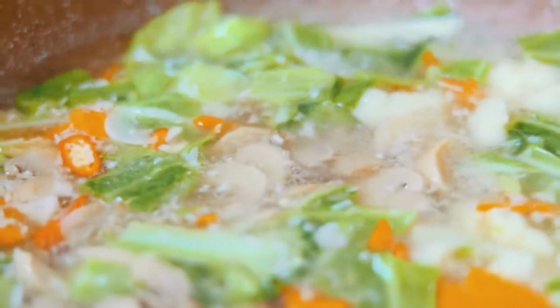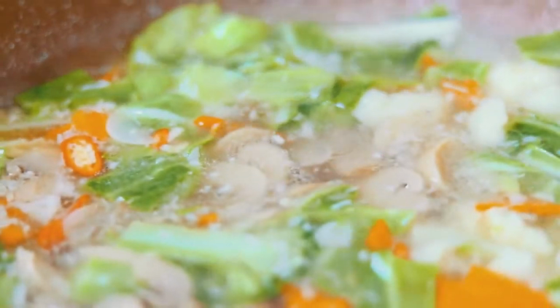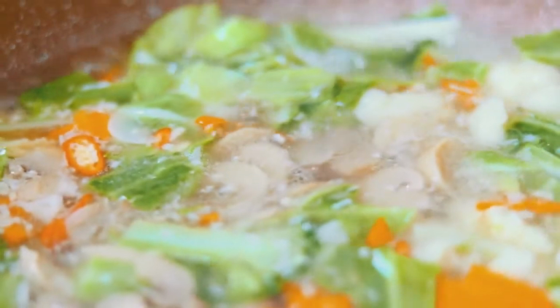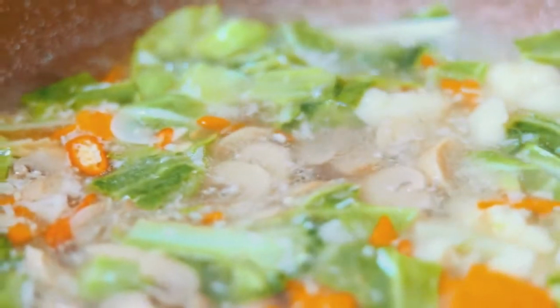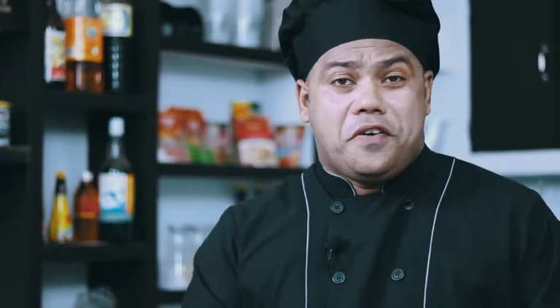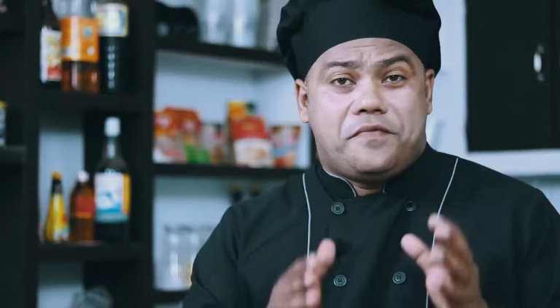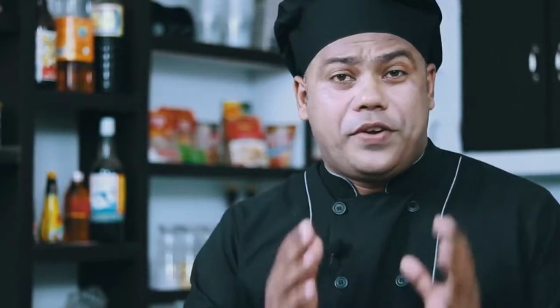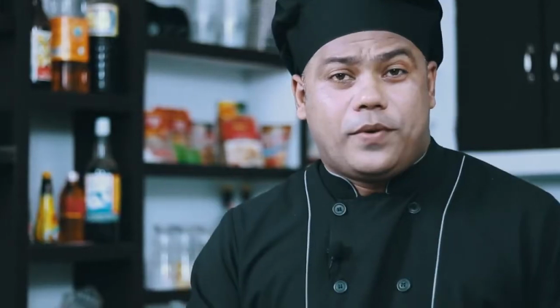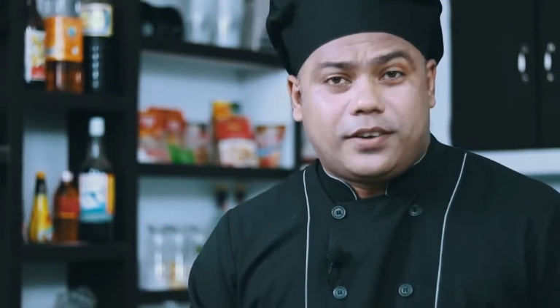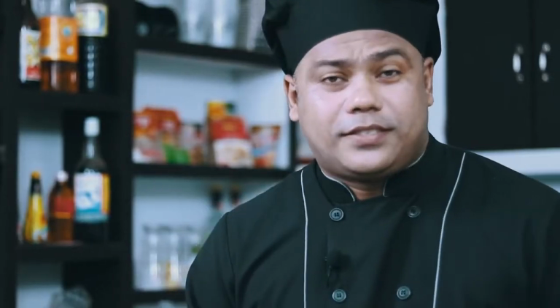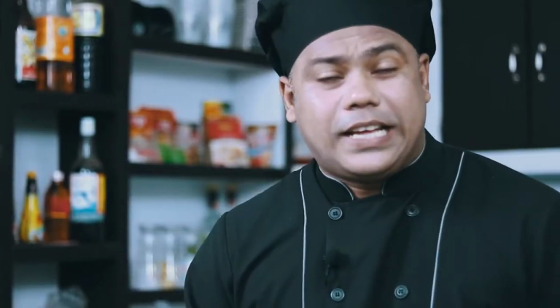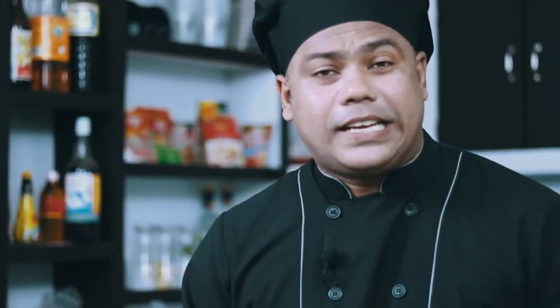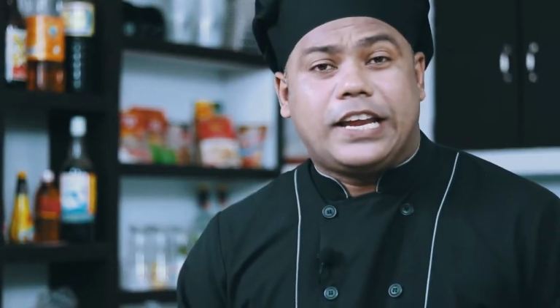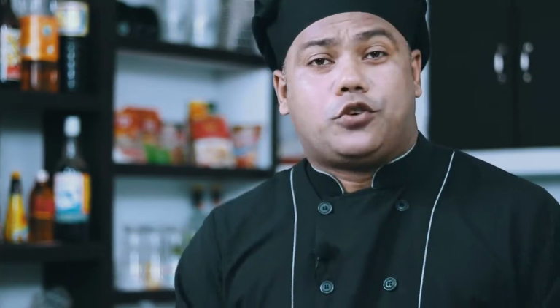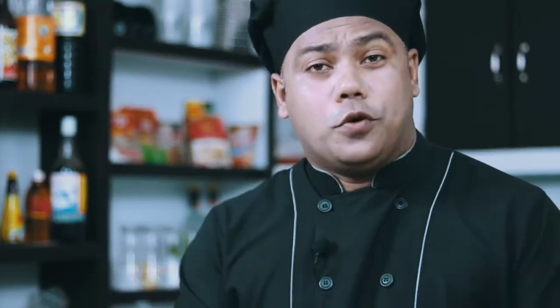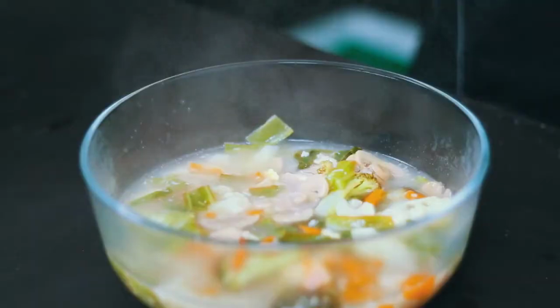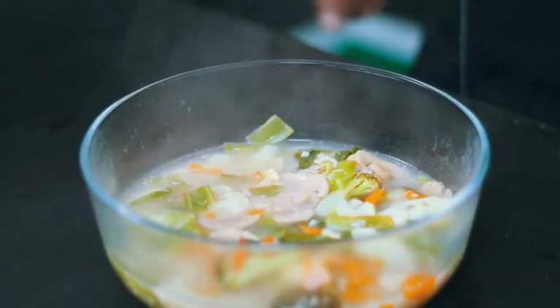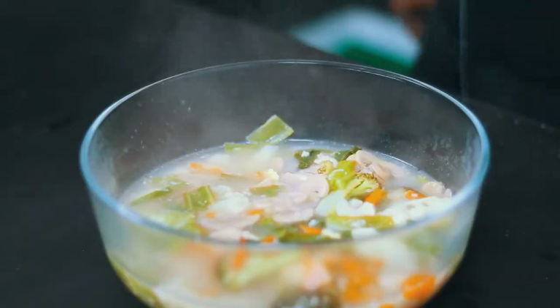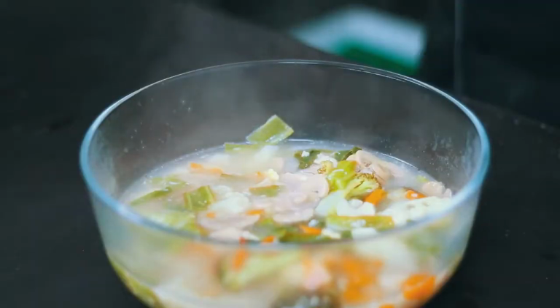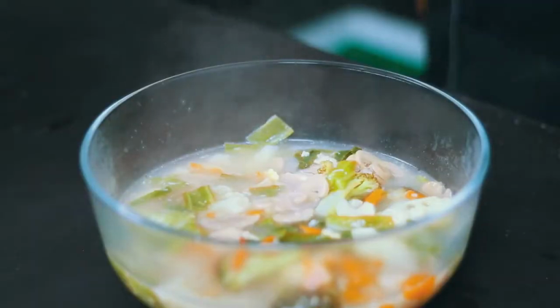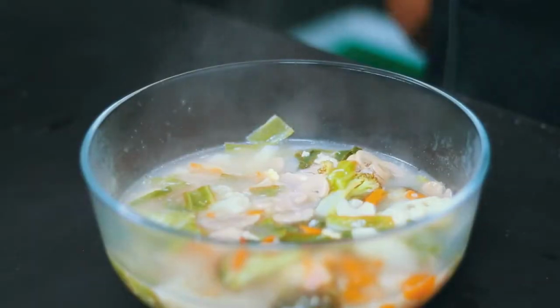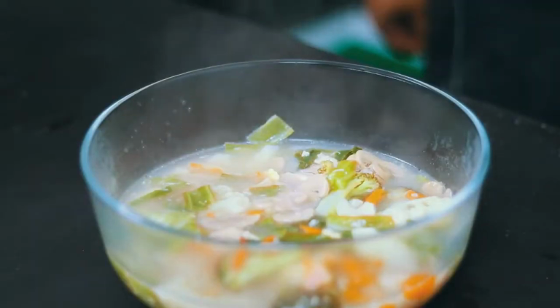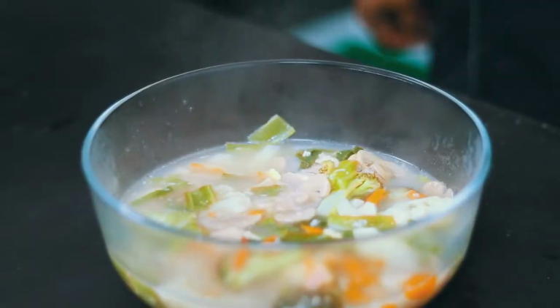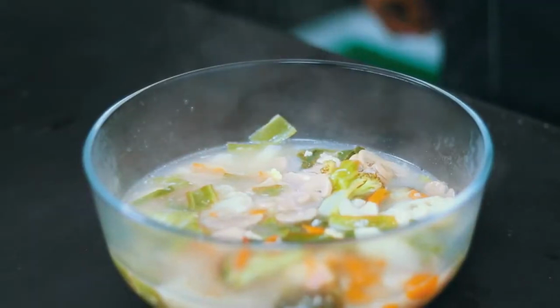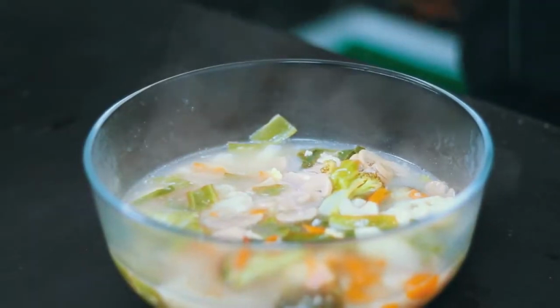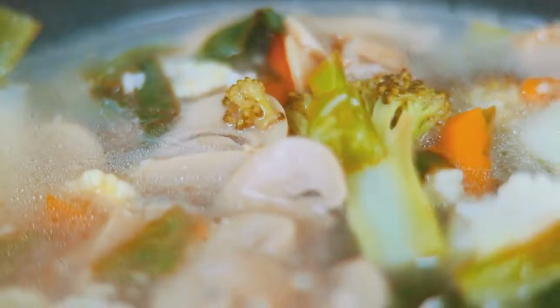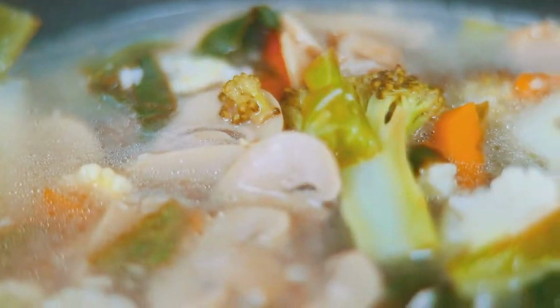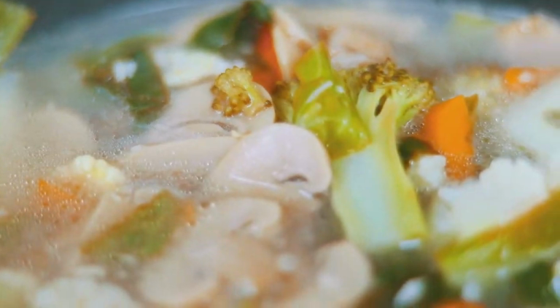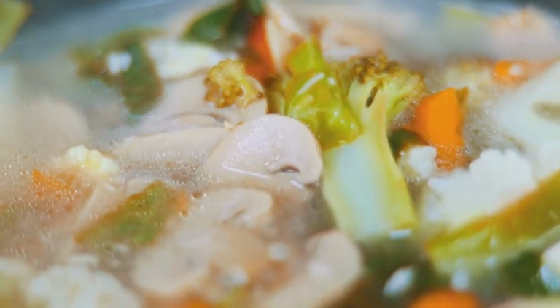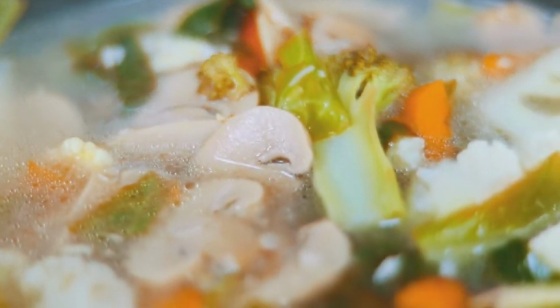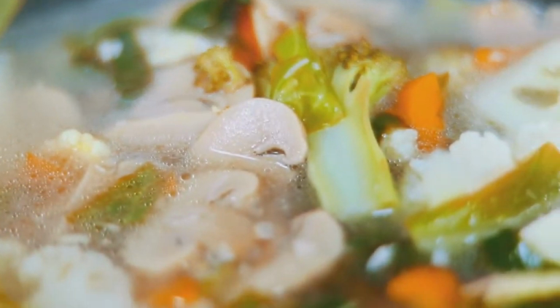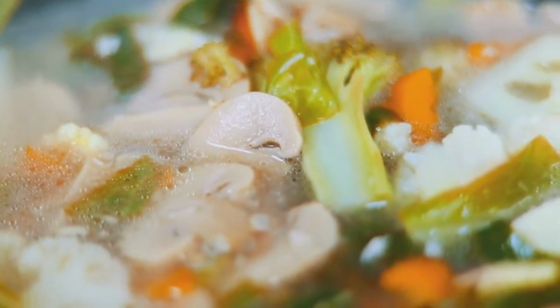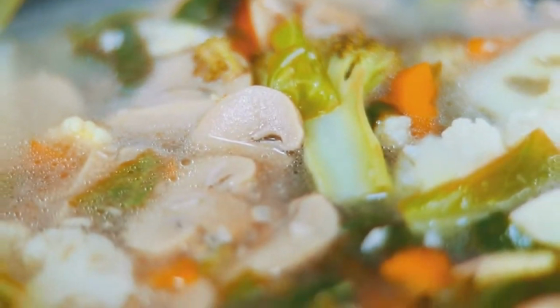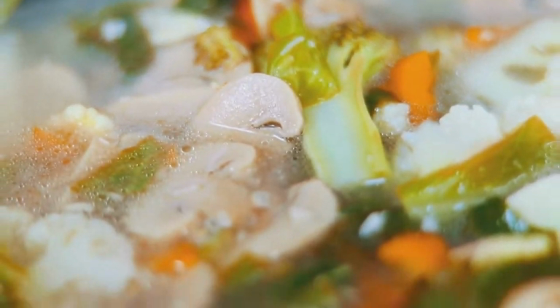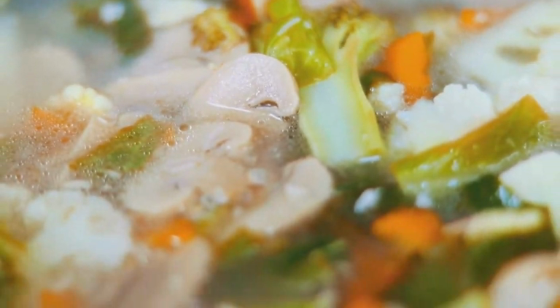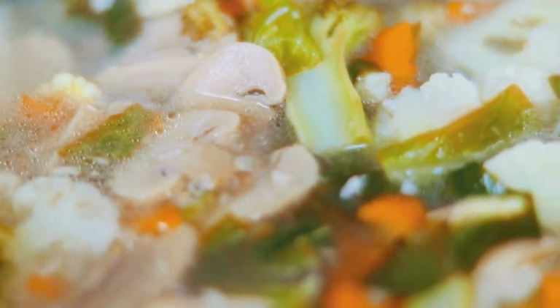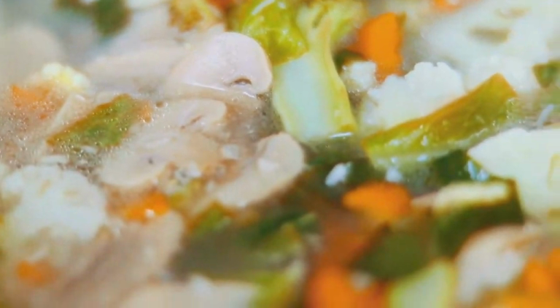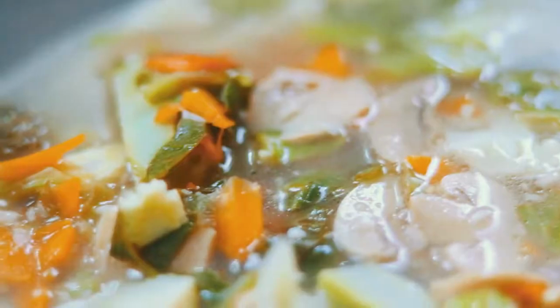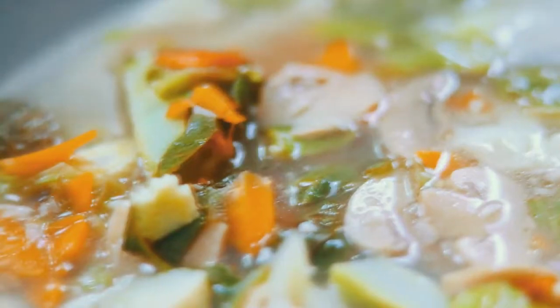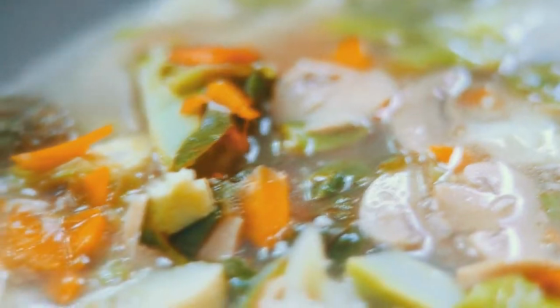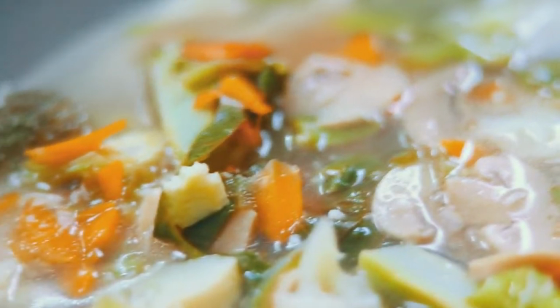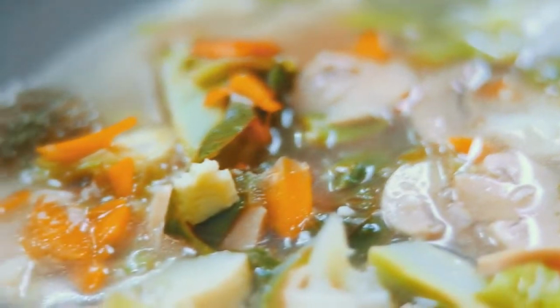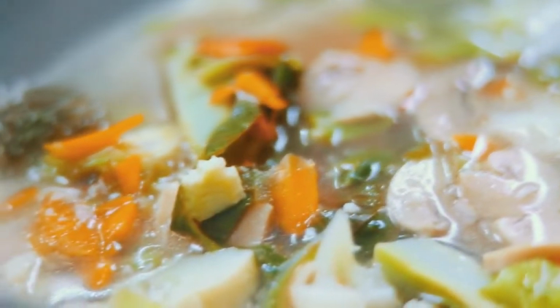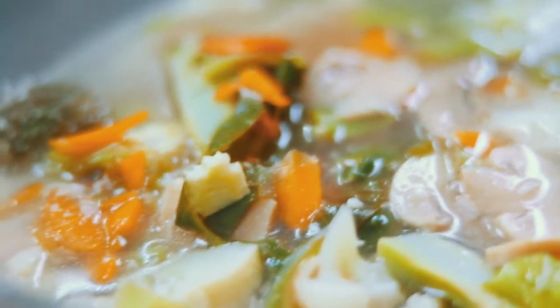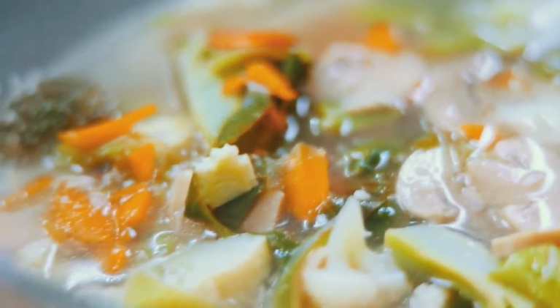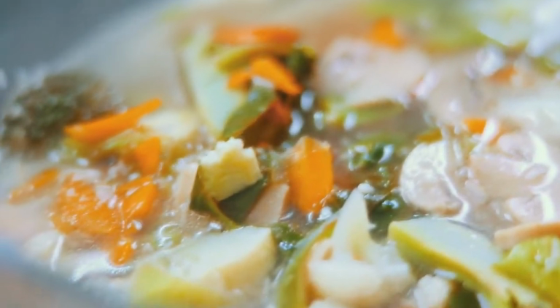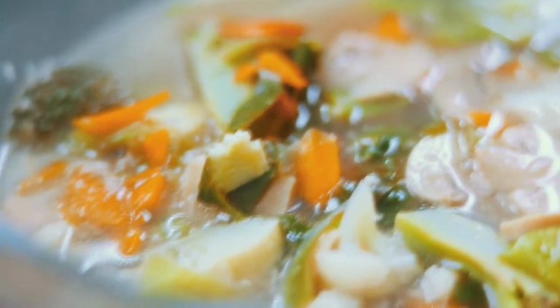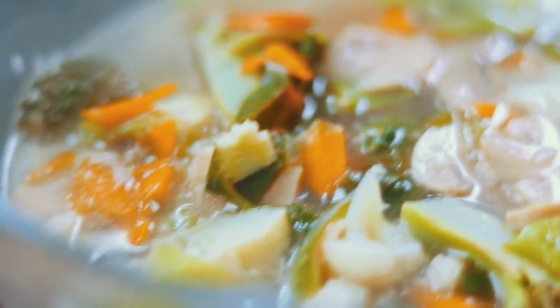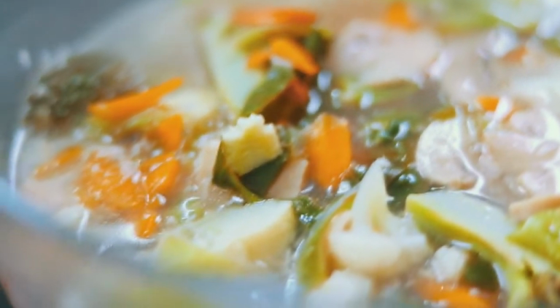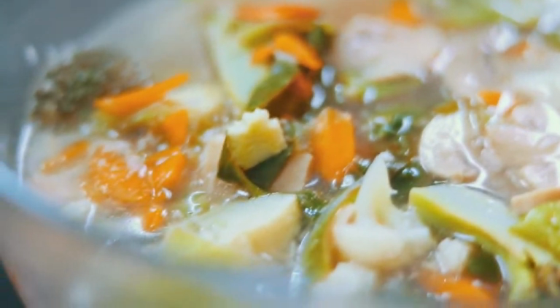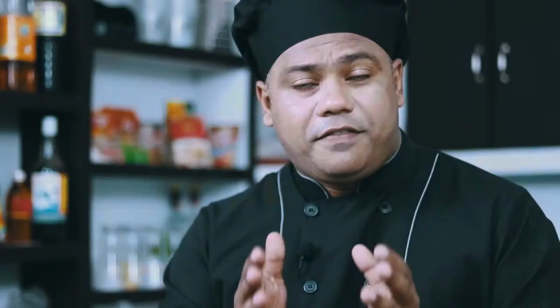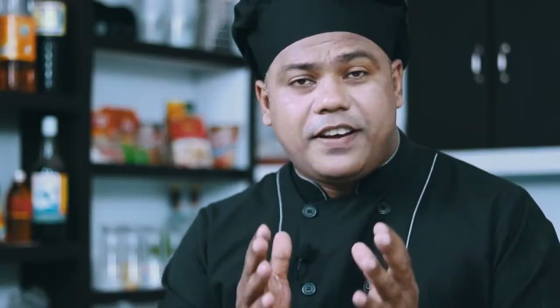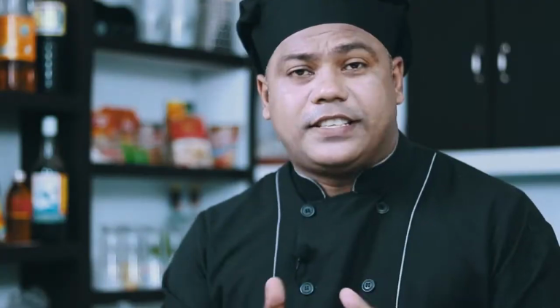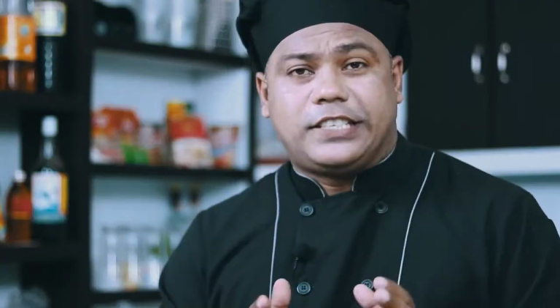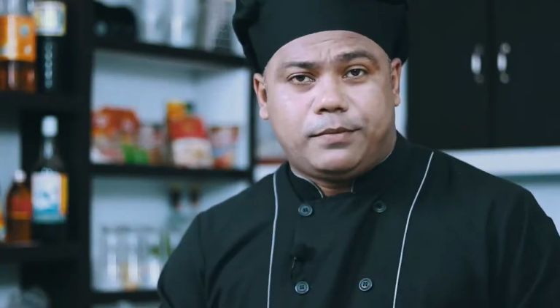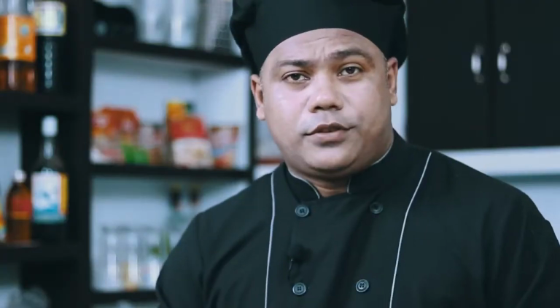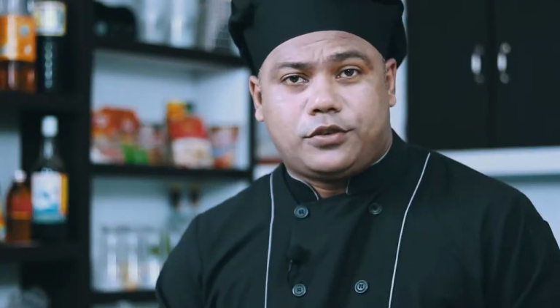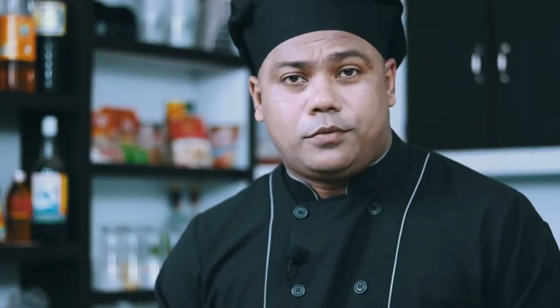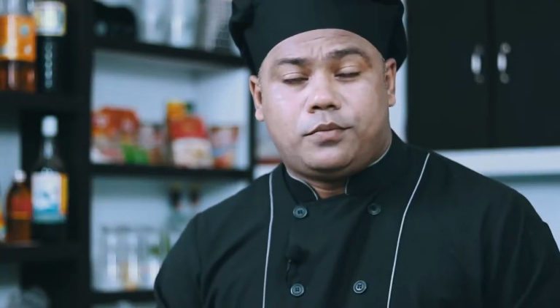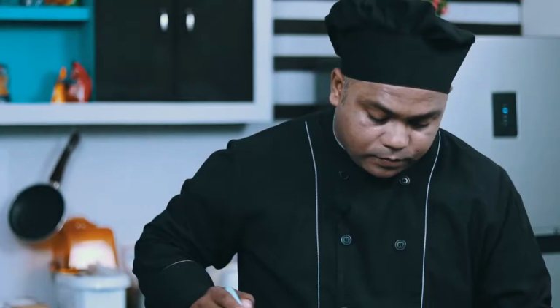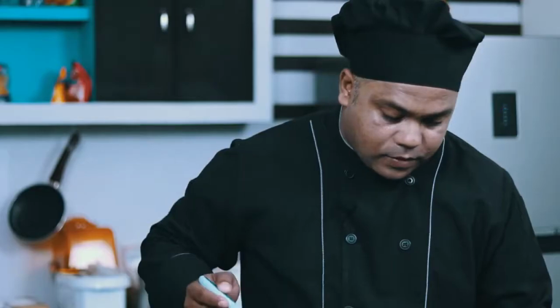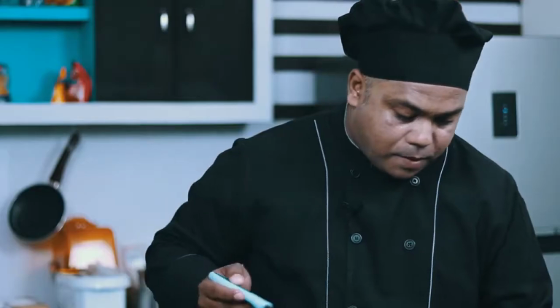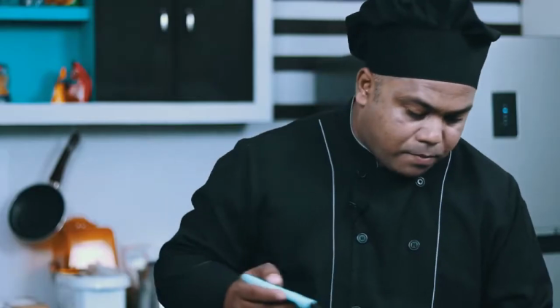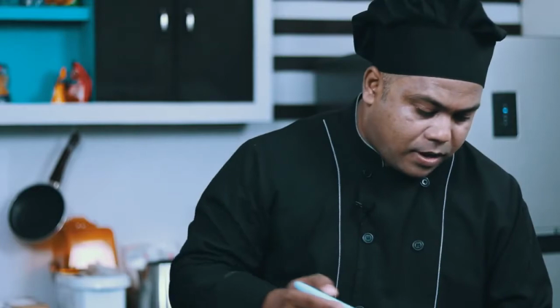Viewers, see you guys — this is a Thai clear vegetable soup.